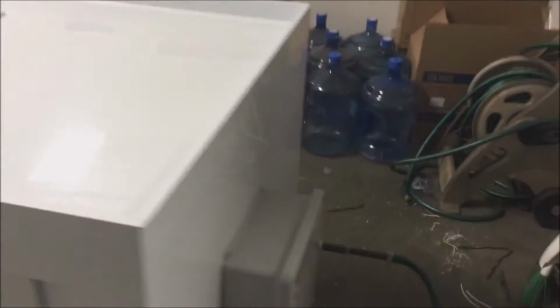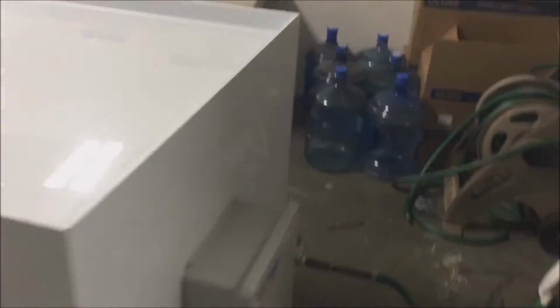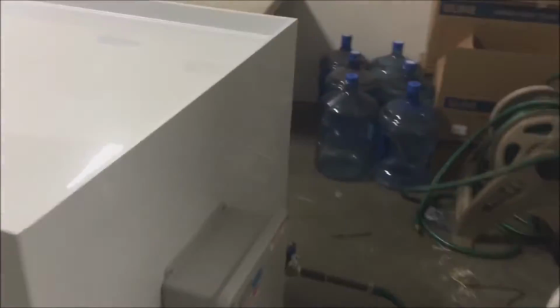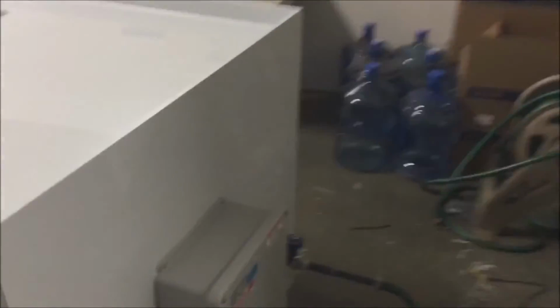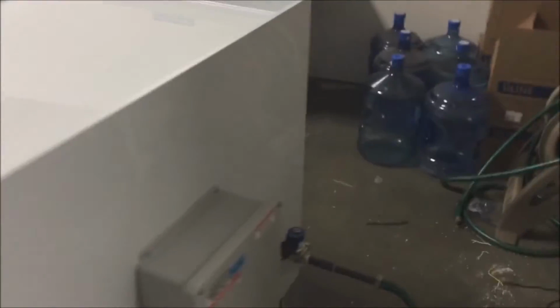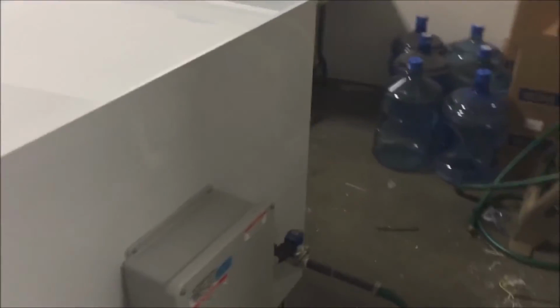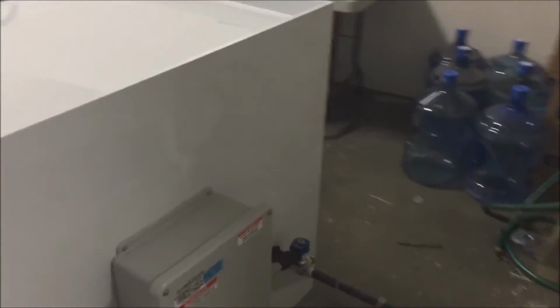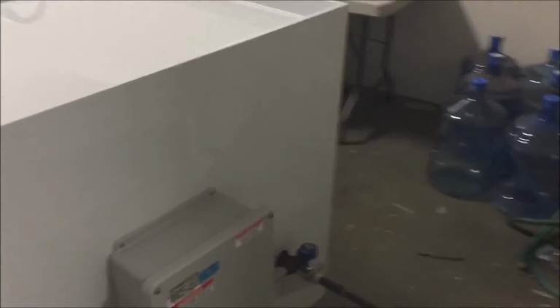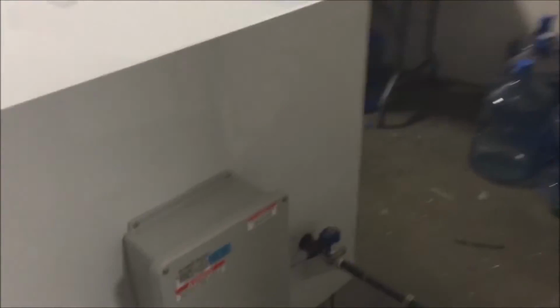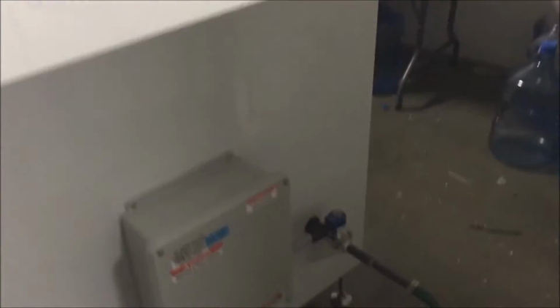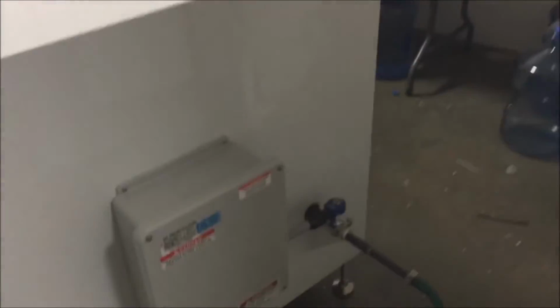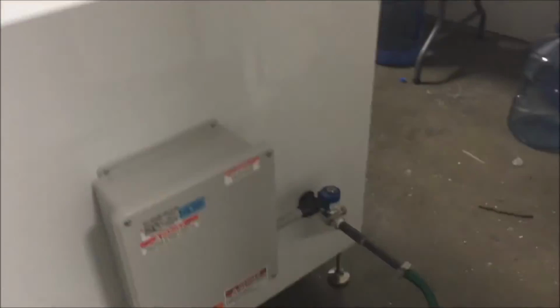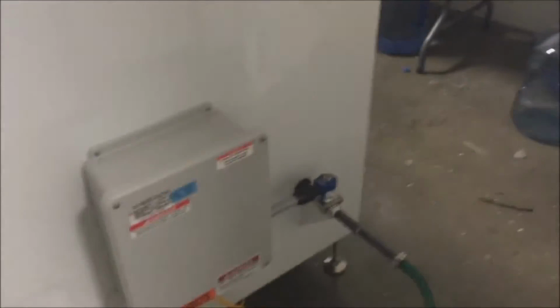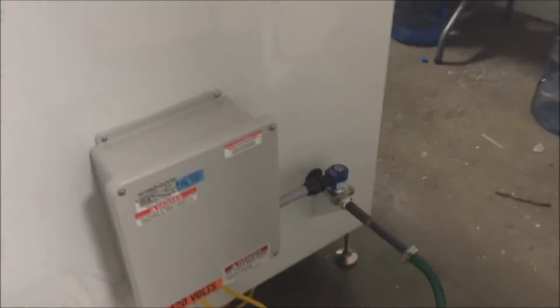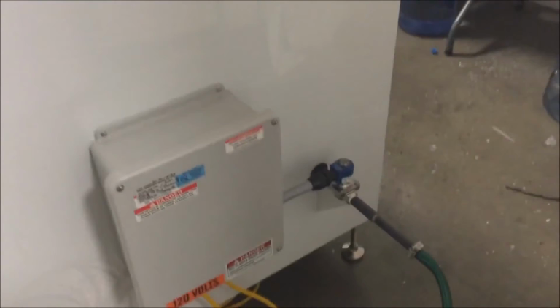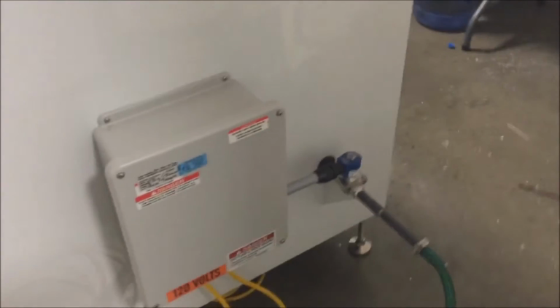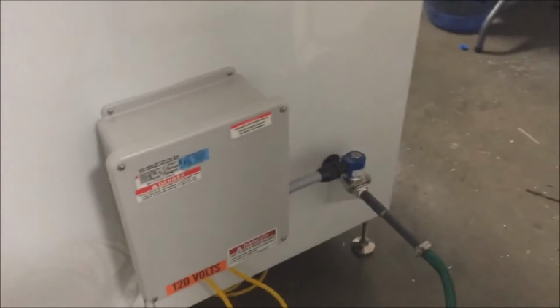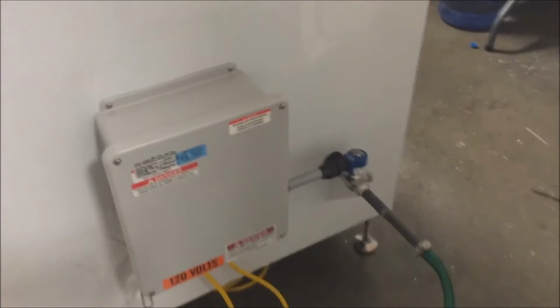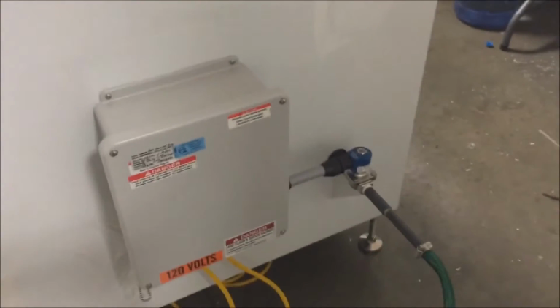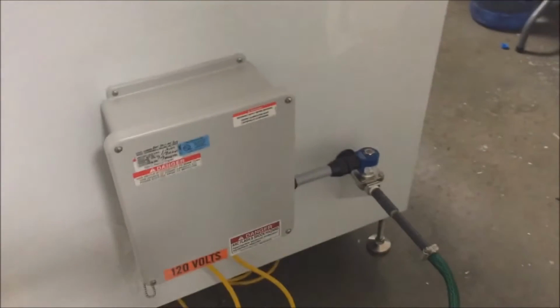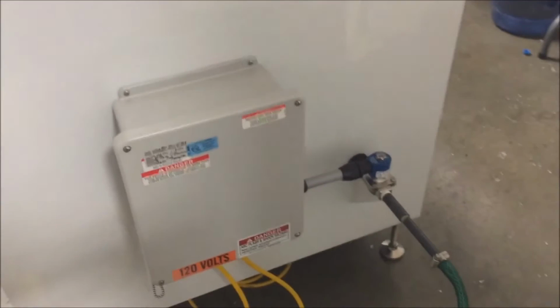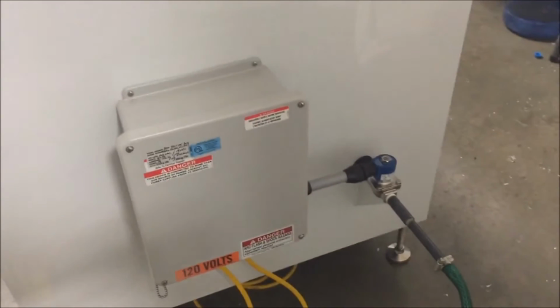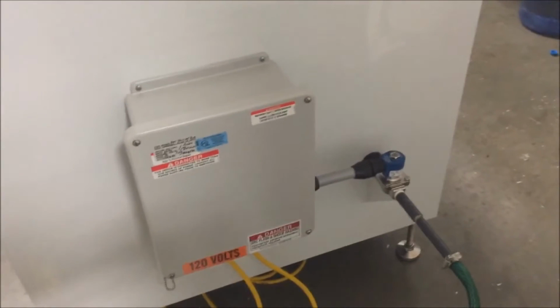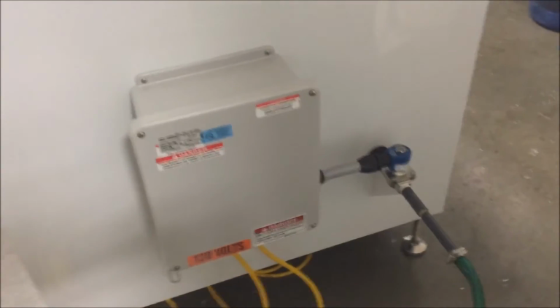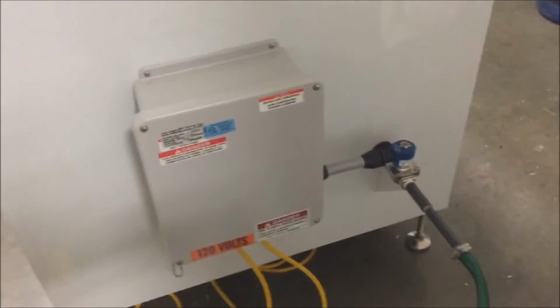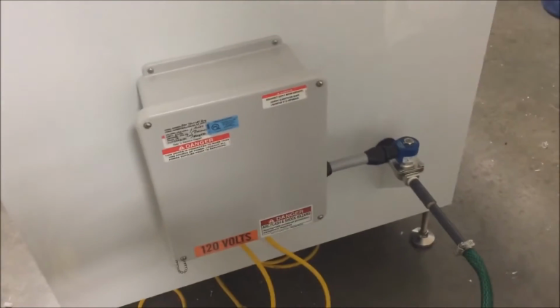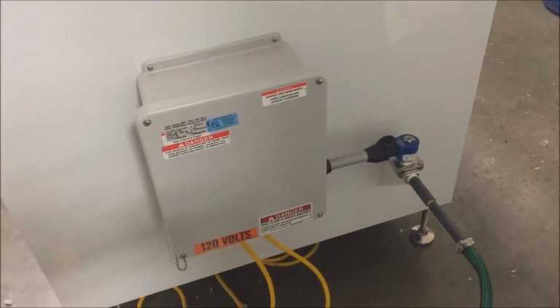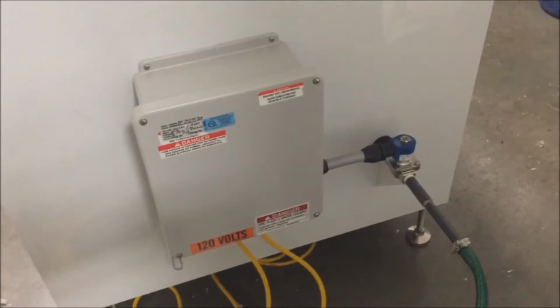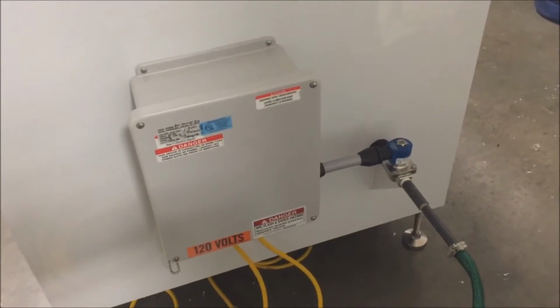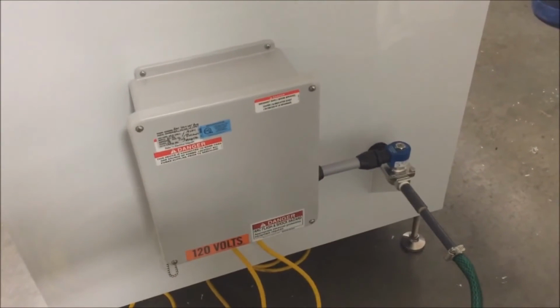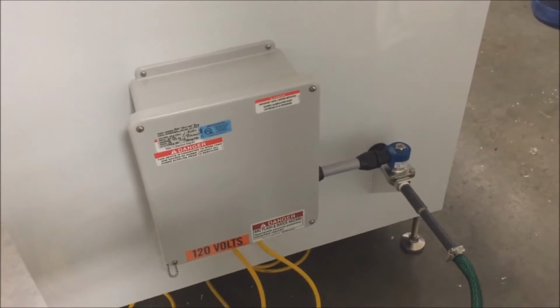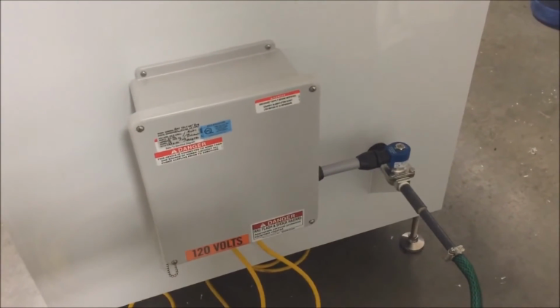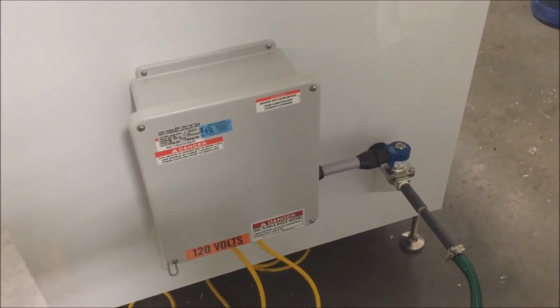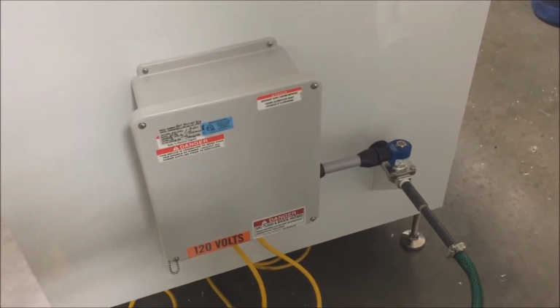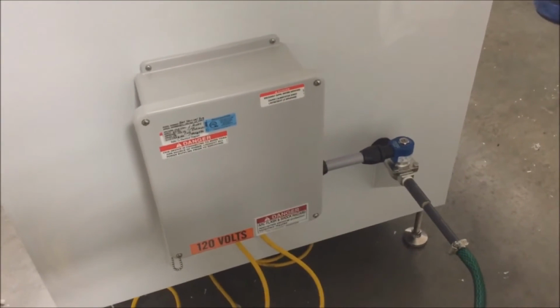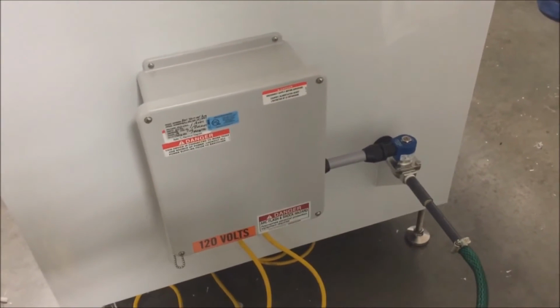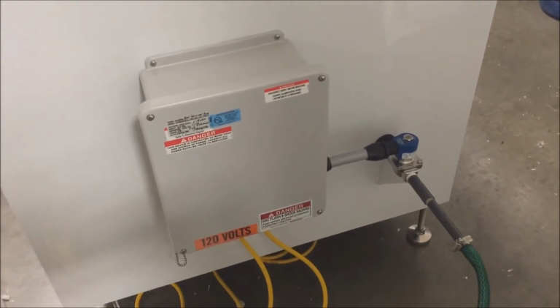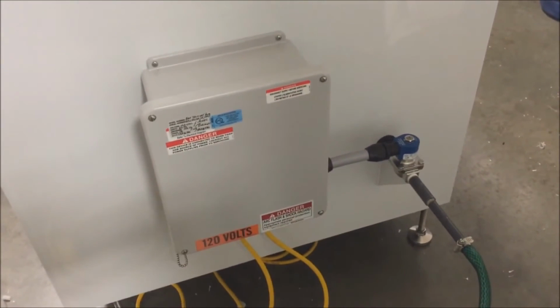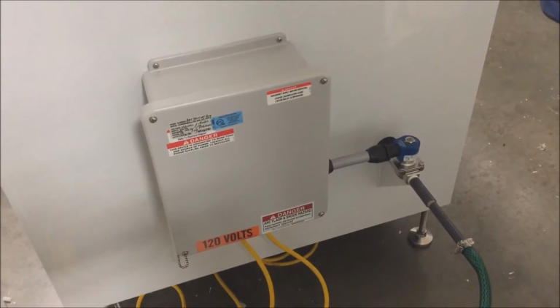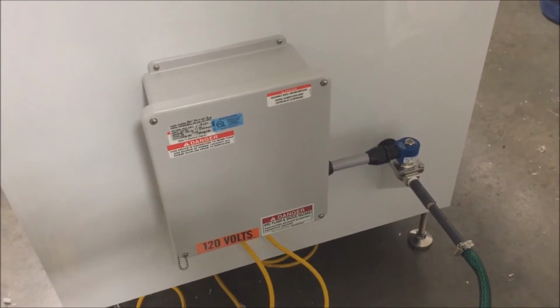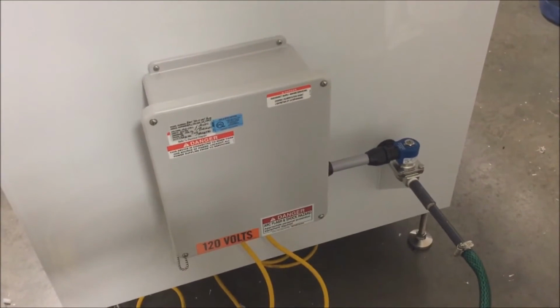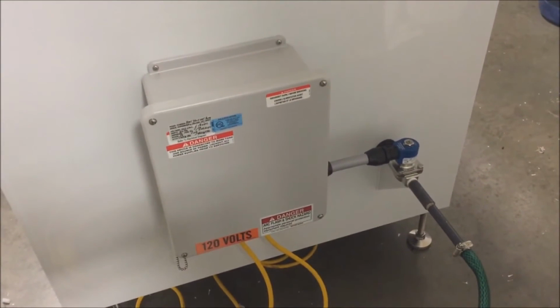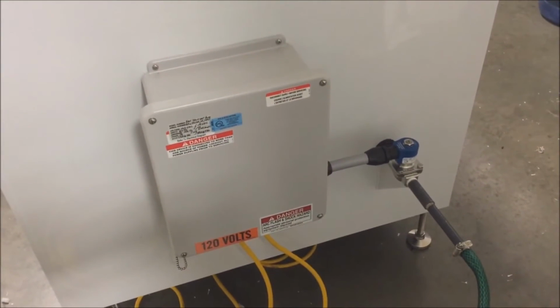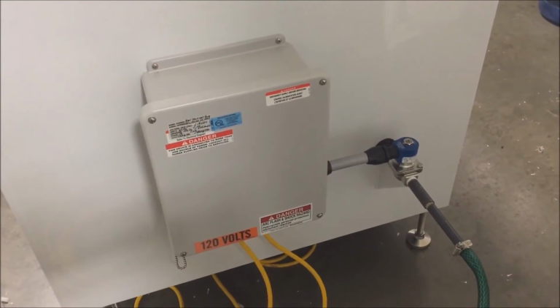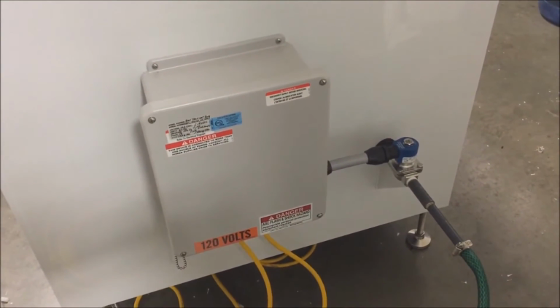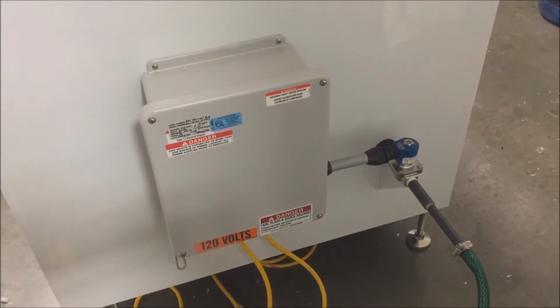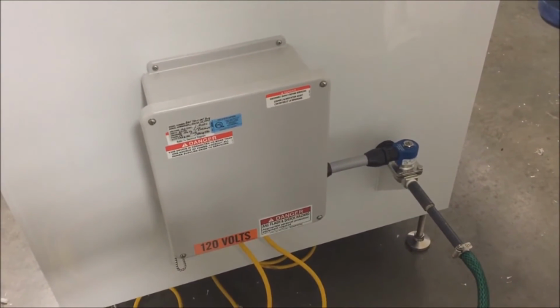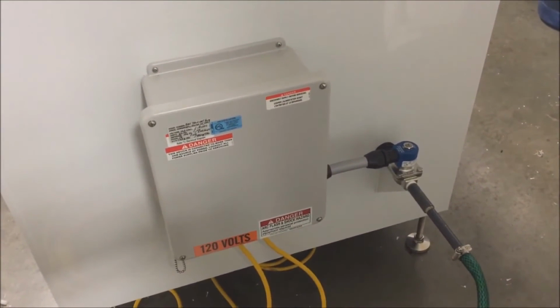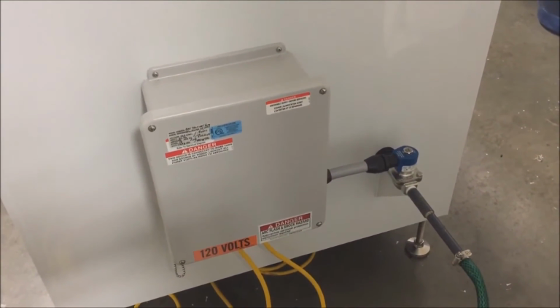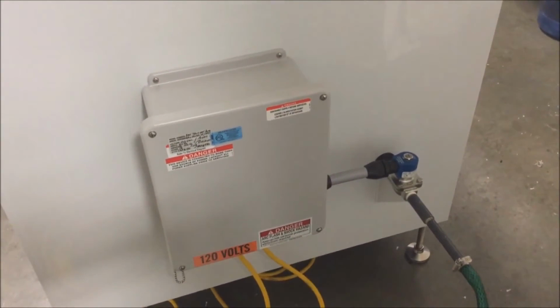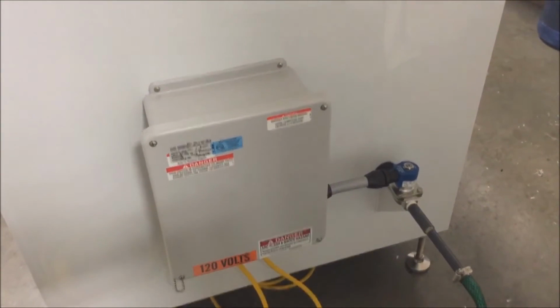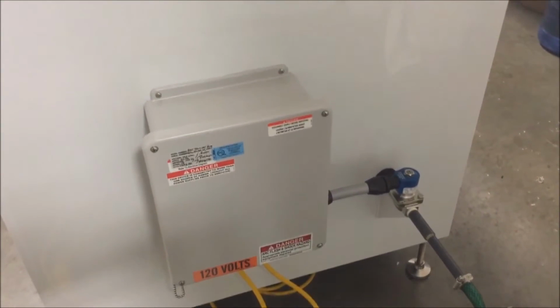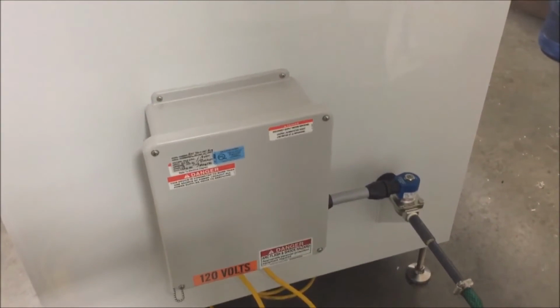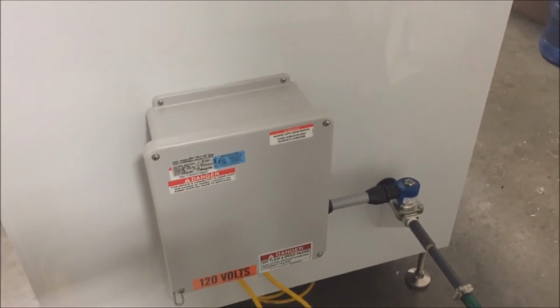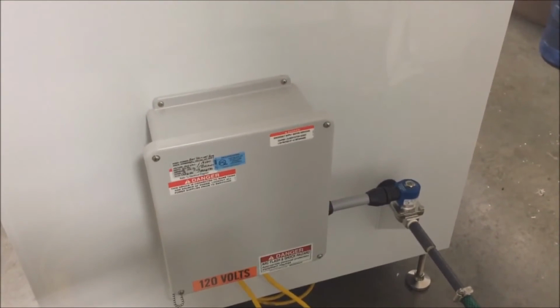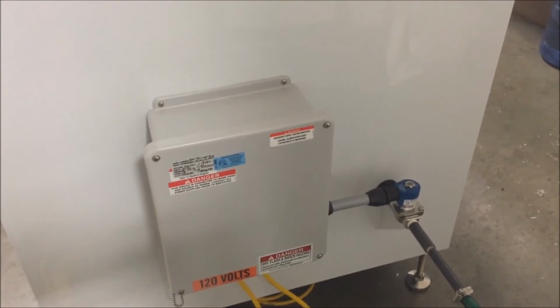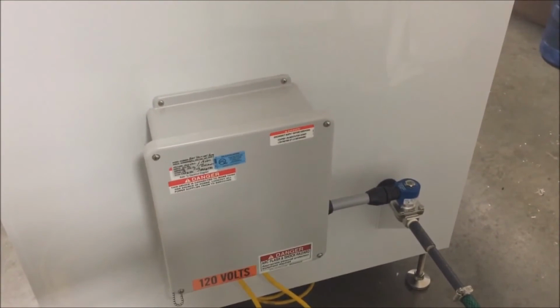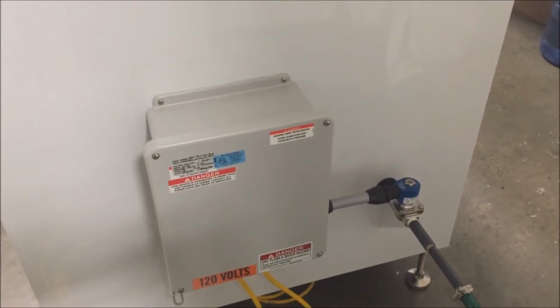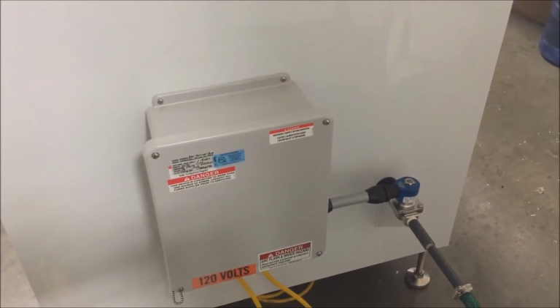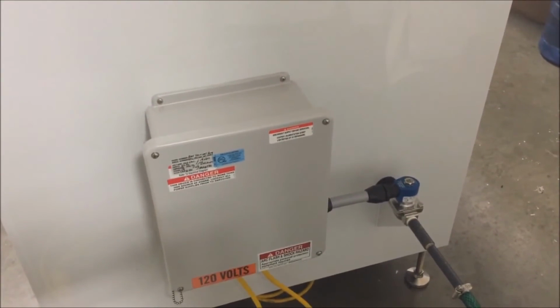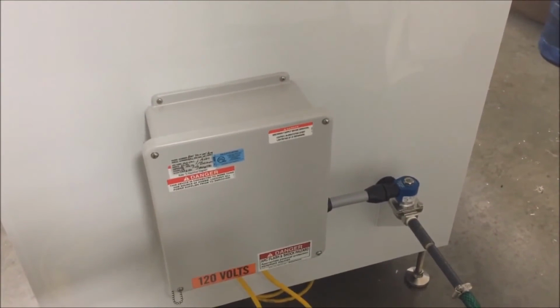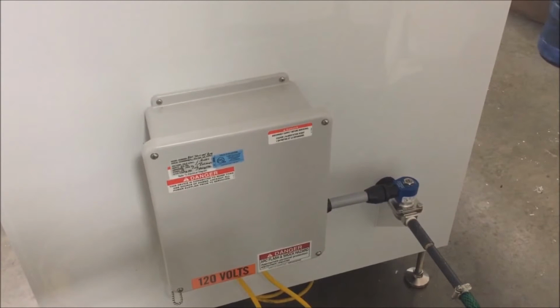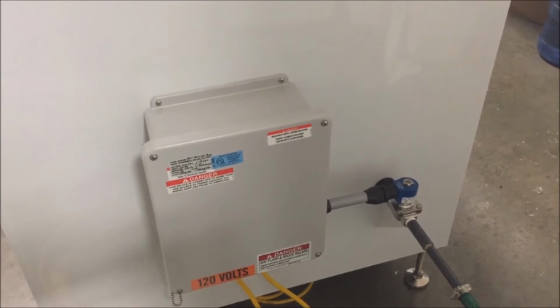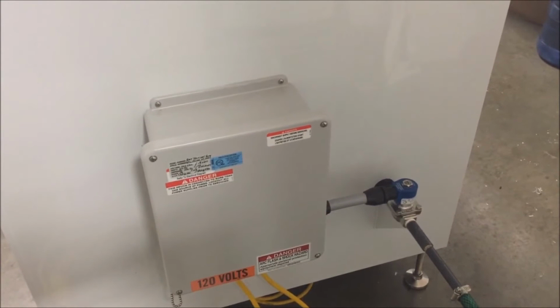The foot switch is operating a DC low voltage solenoid, here on the side of the unit.